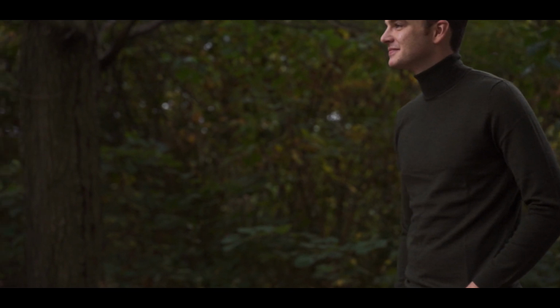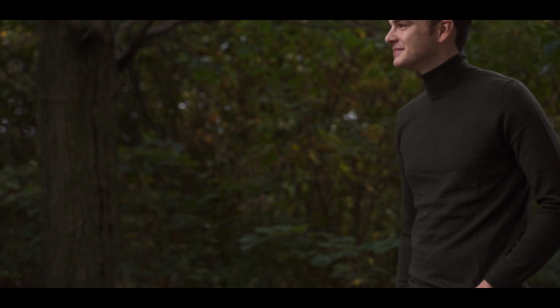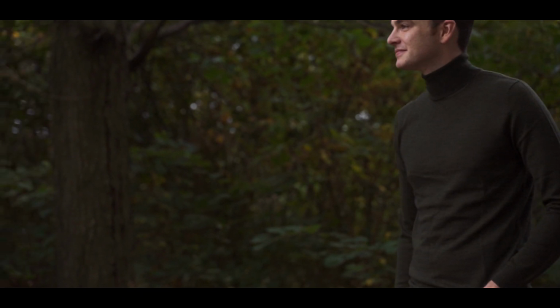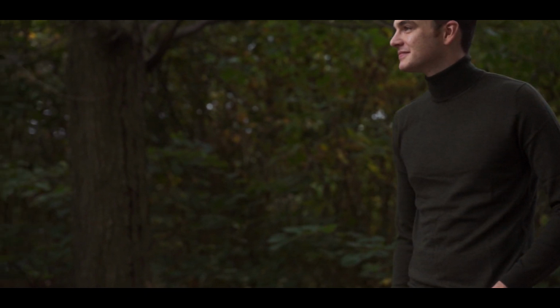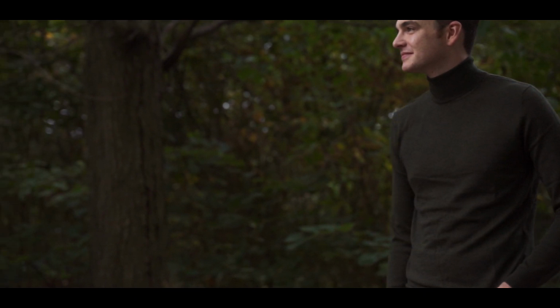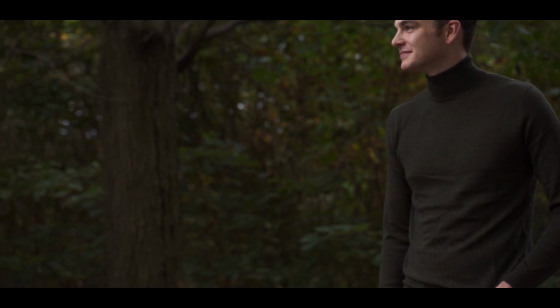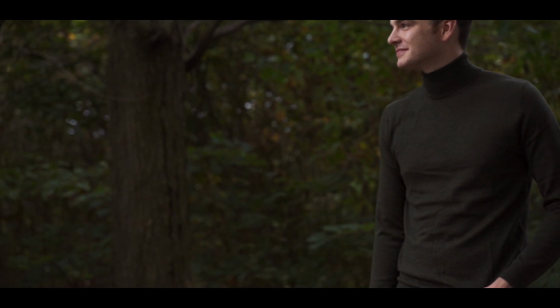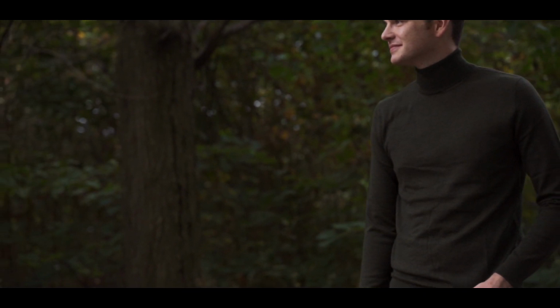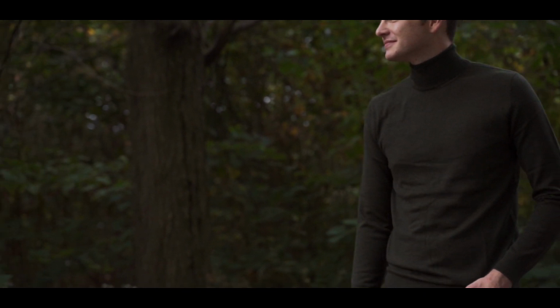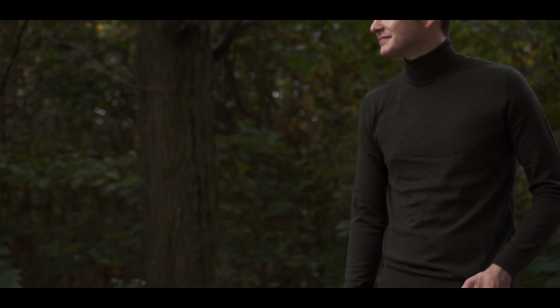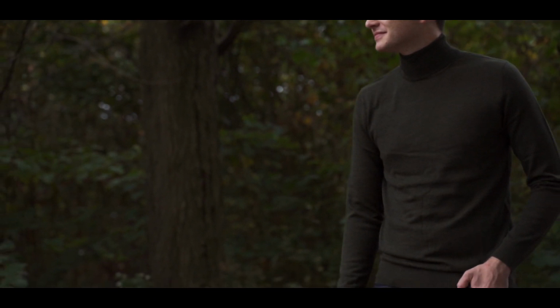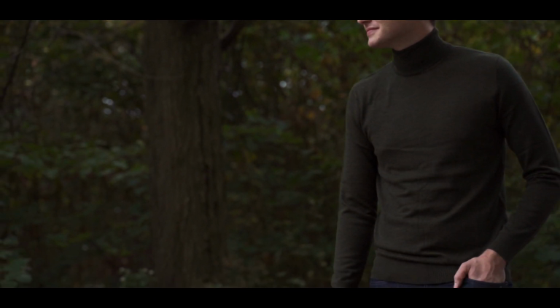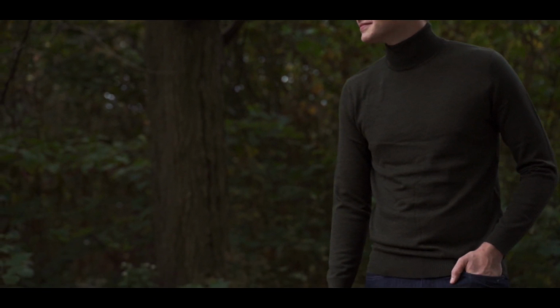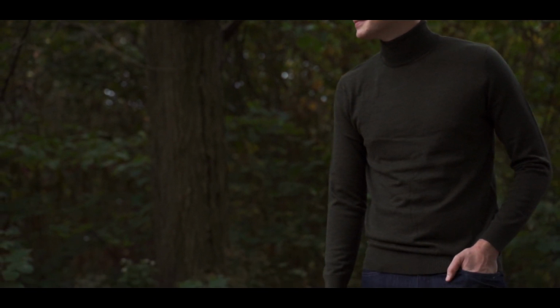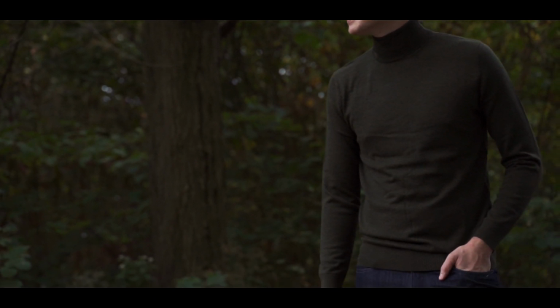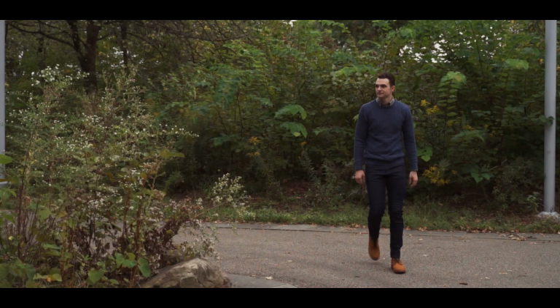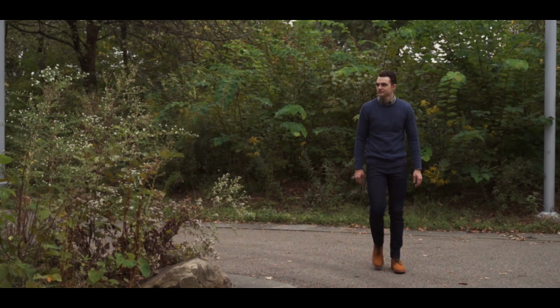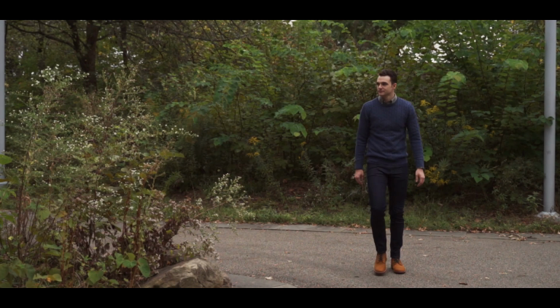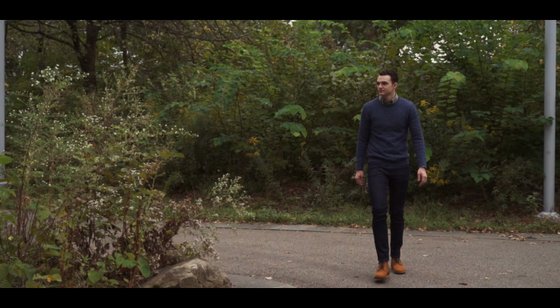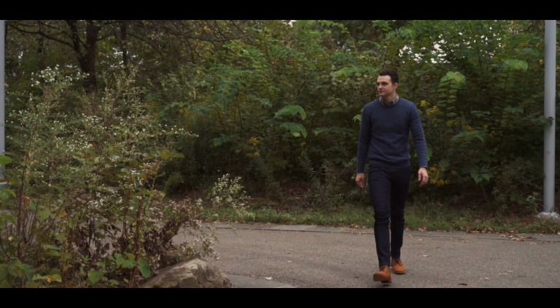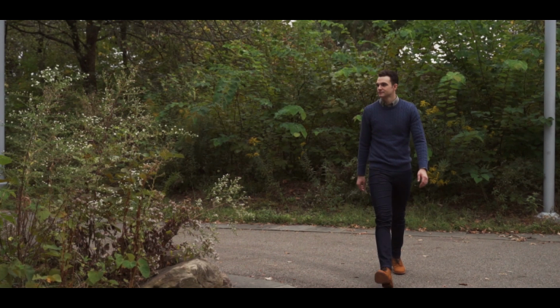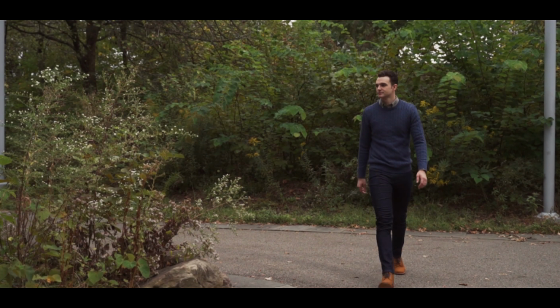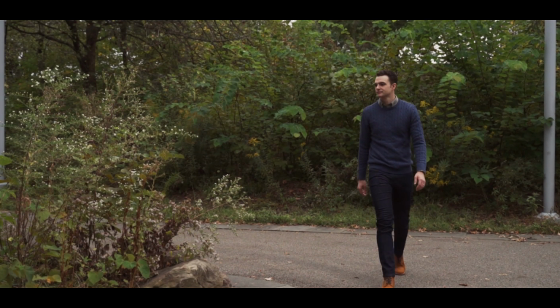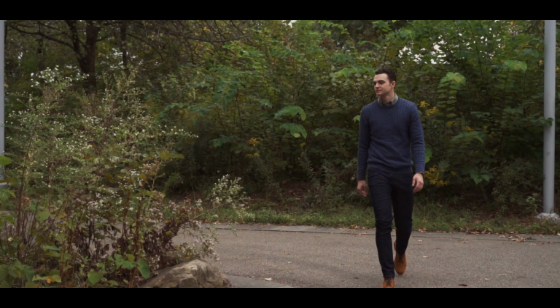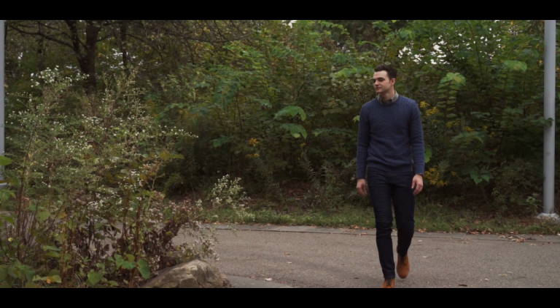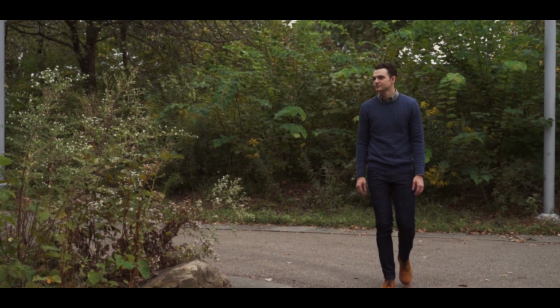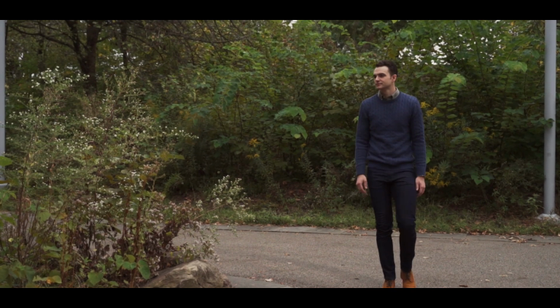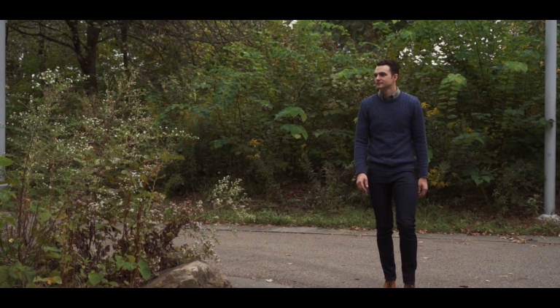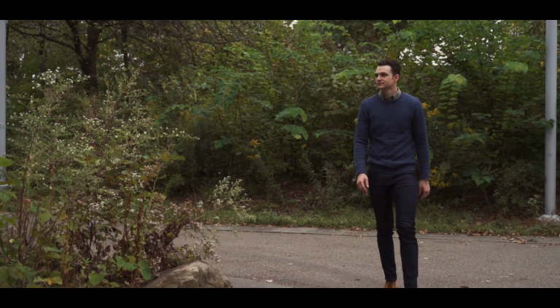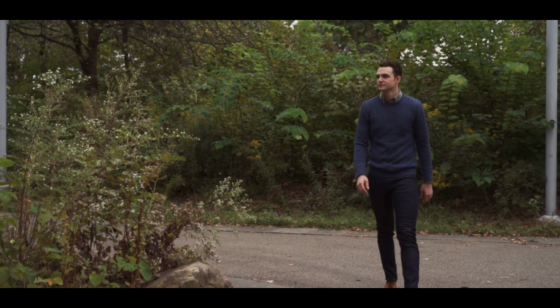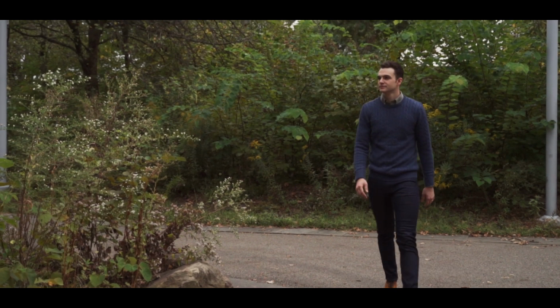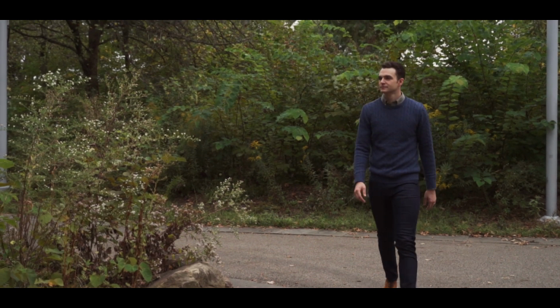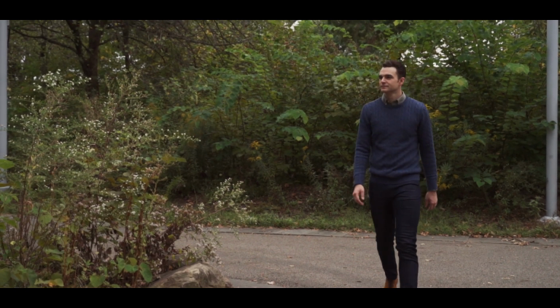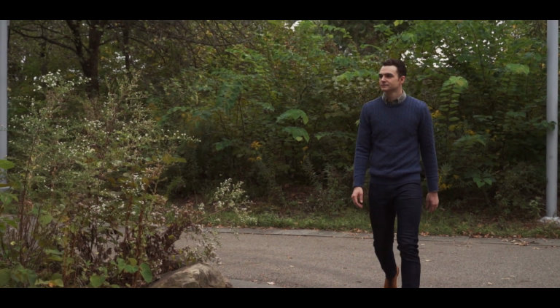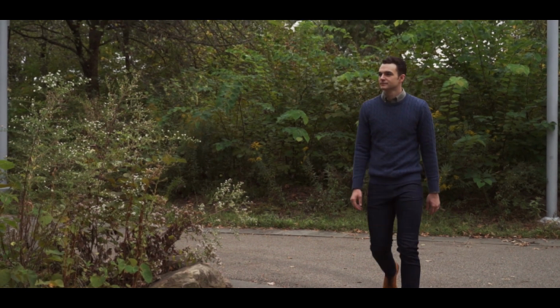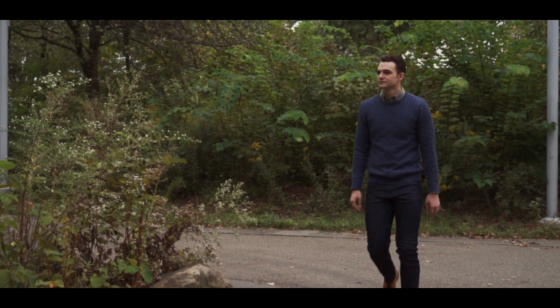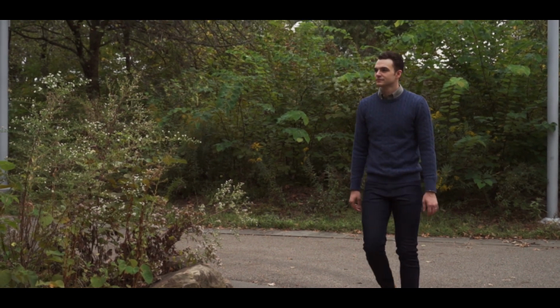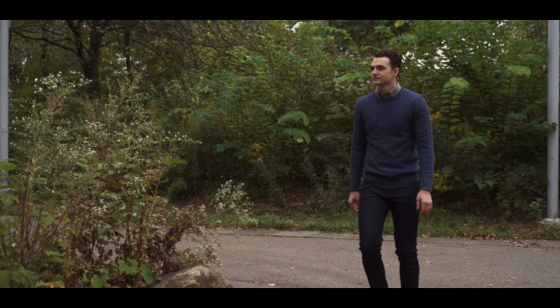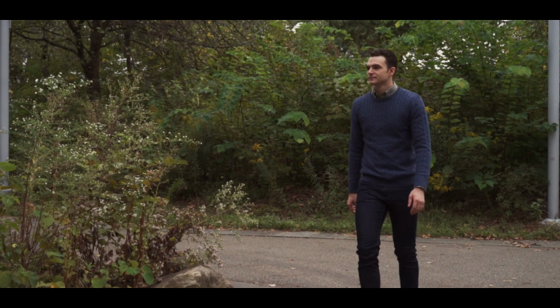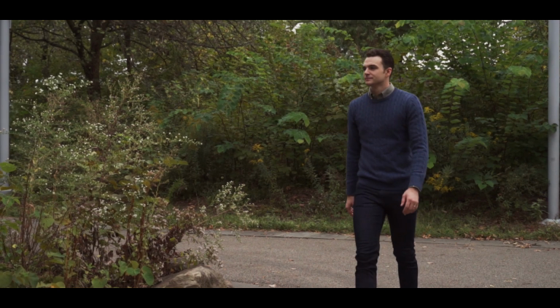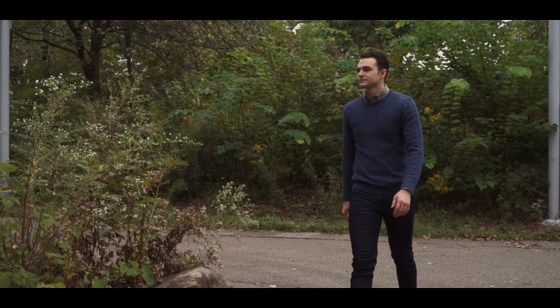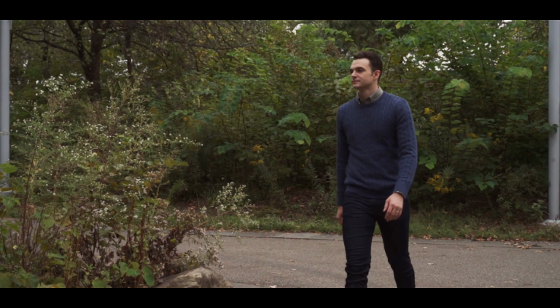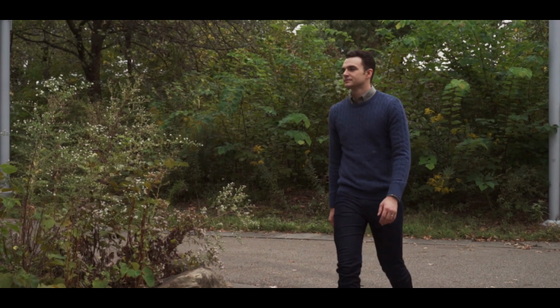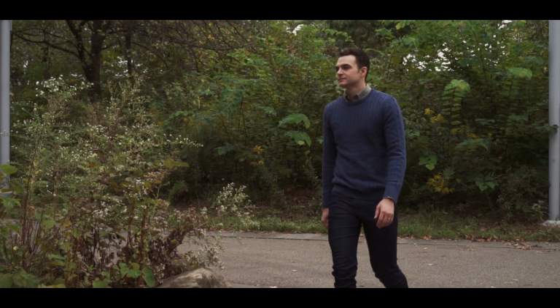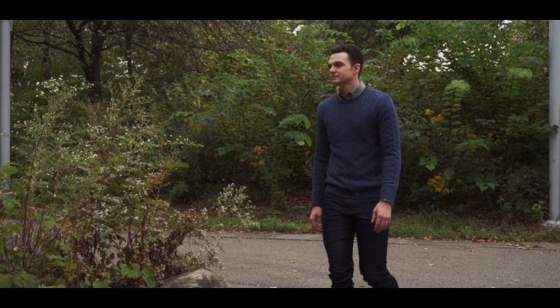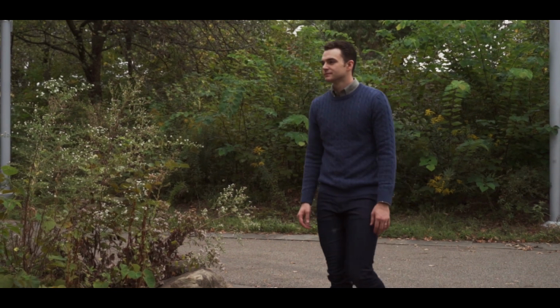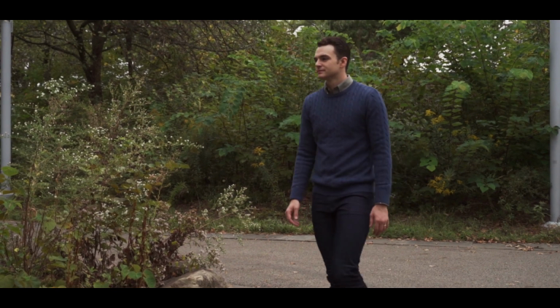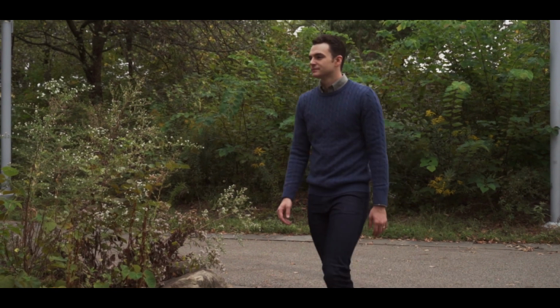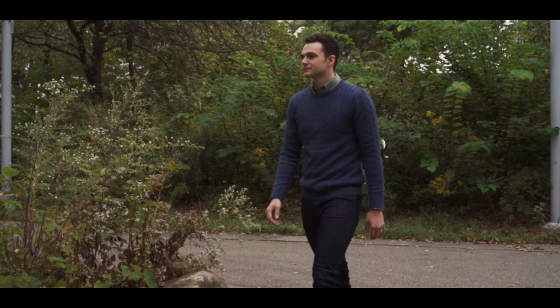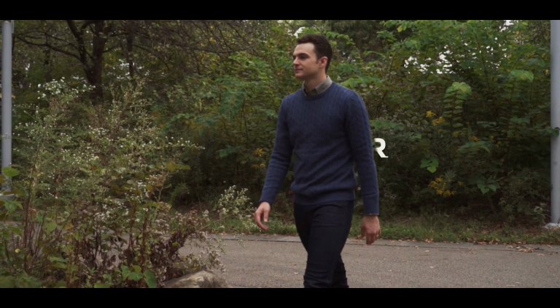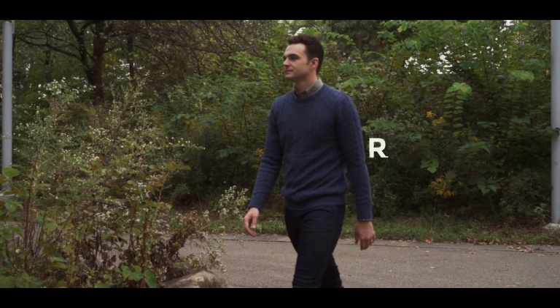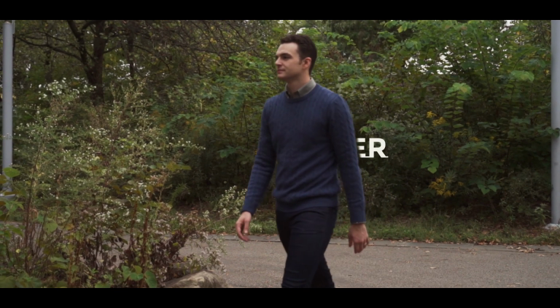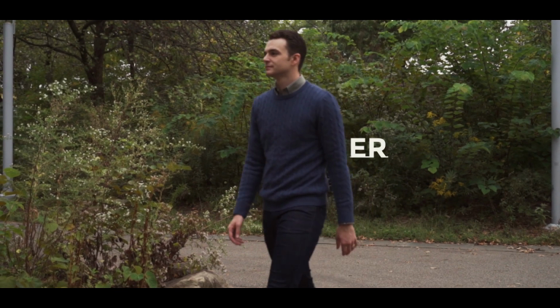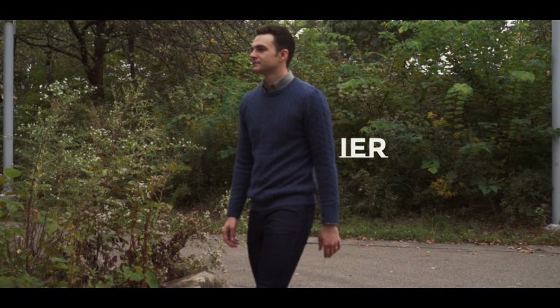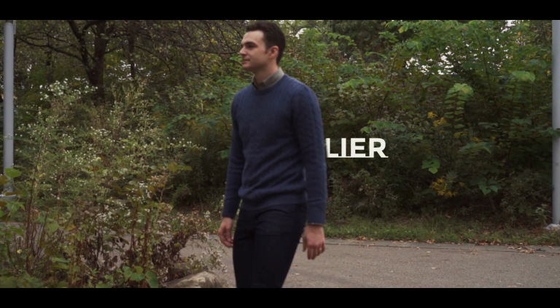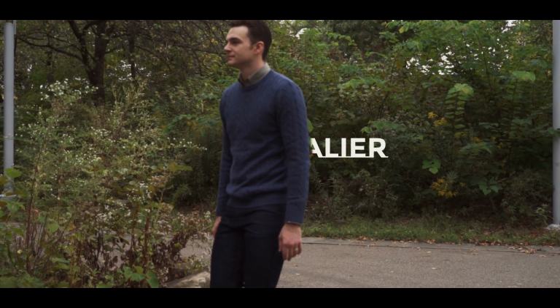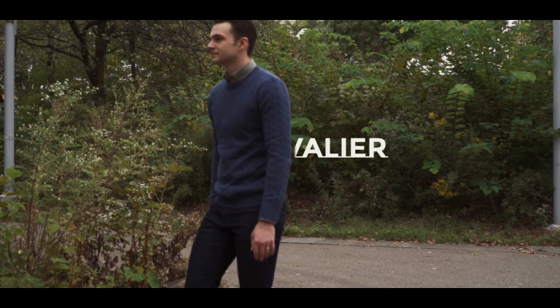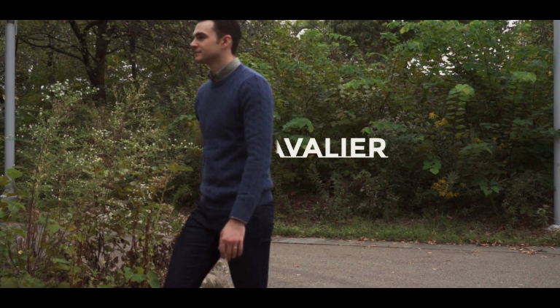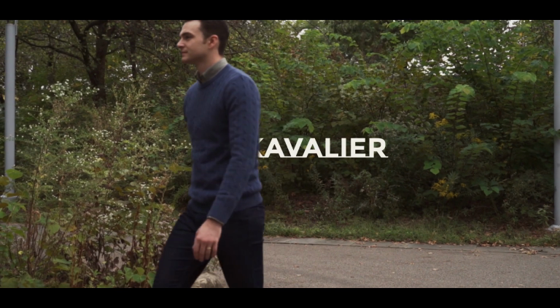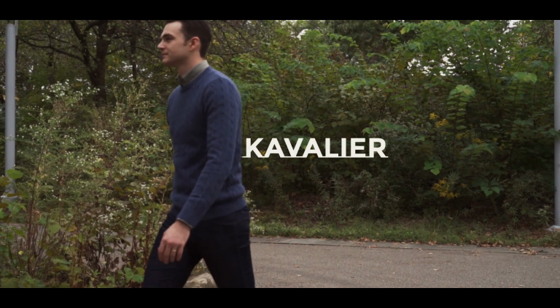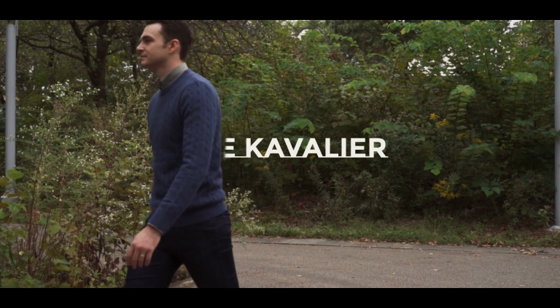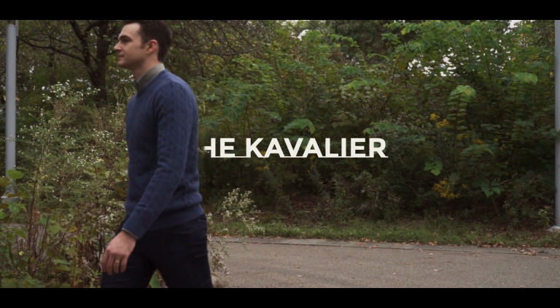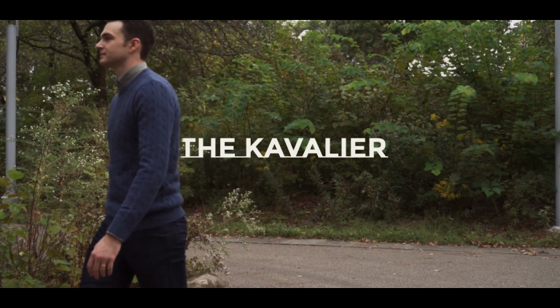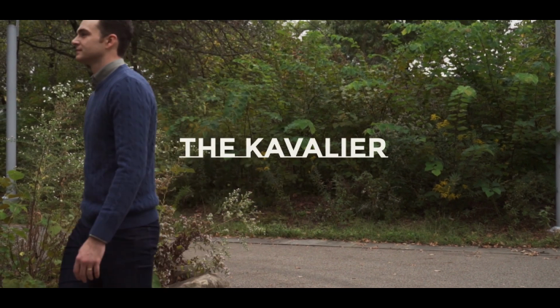Let me know what you think of these looks down in the comments and what you are most looking forward to this fall. Until next time gents, this is the Cavalier.